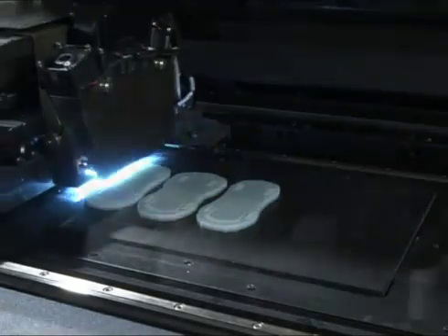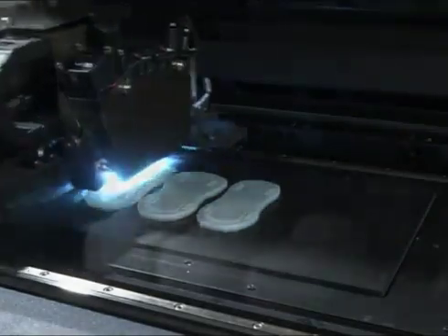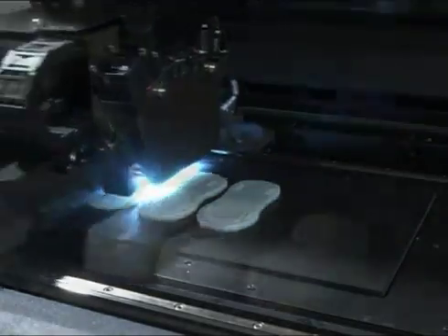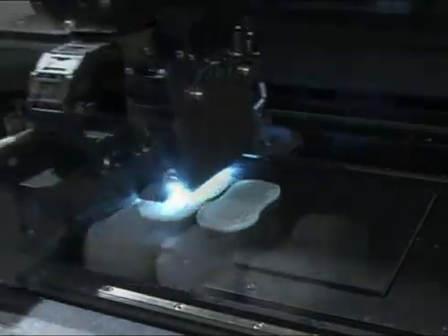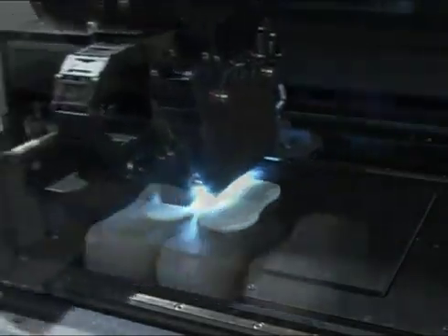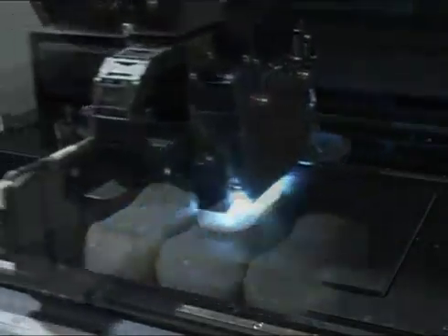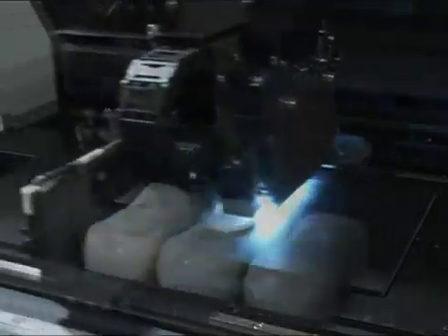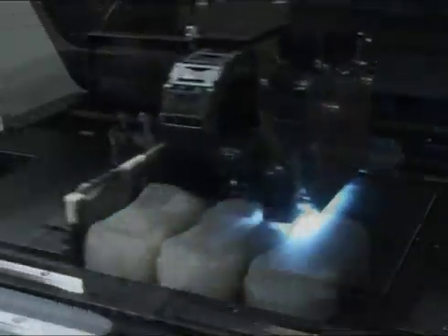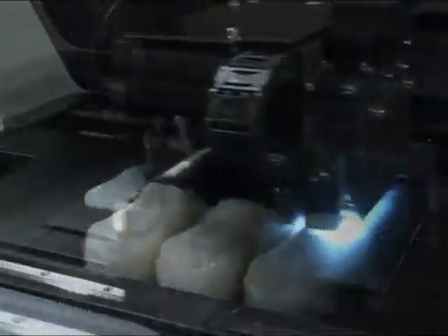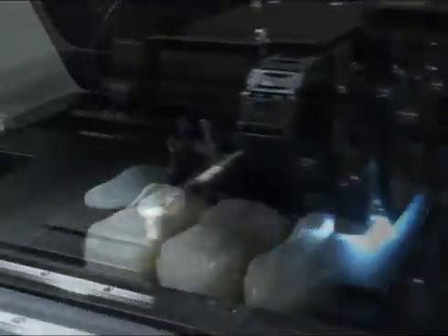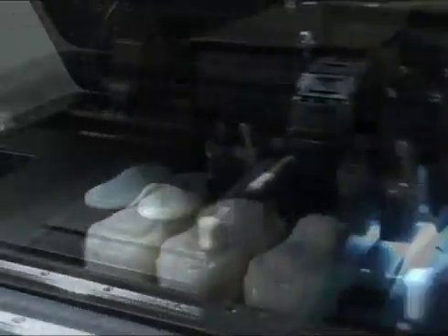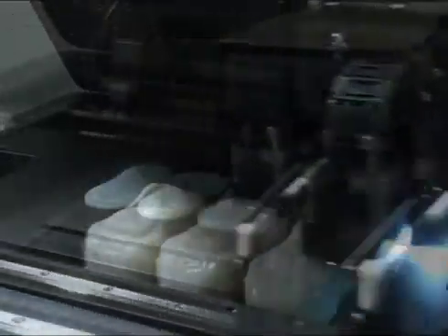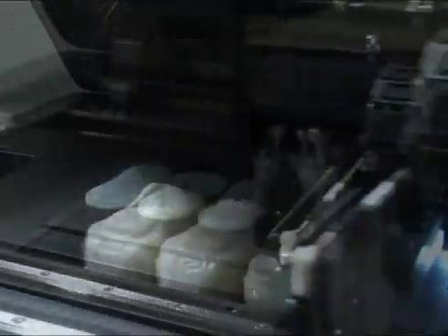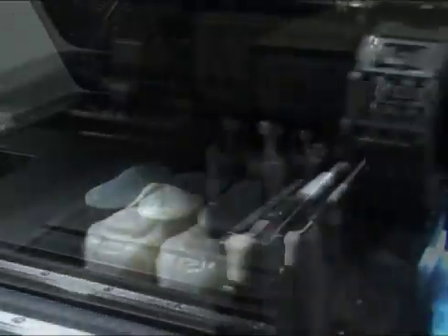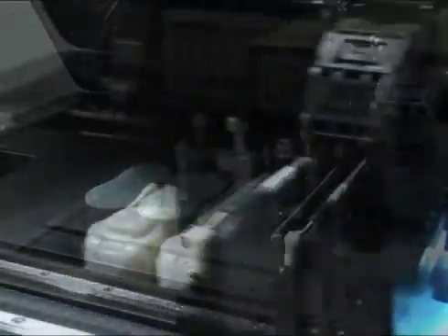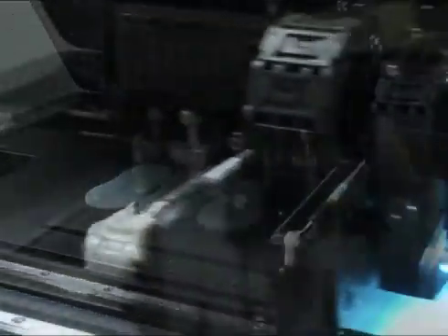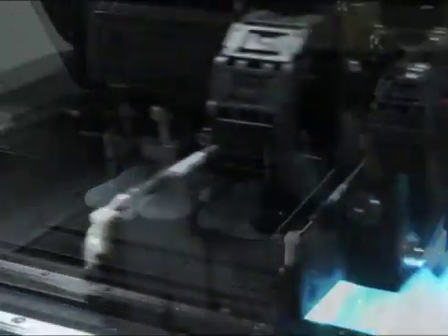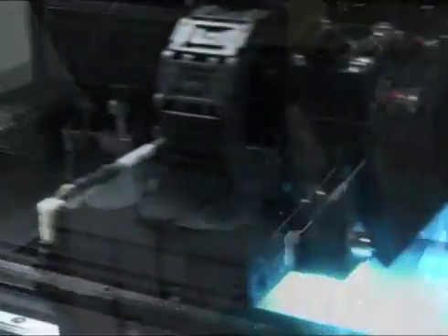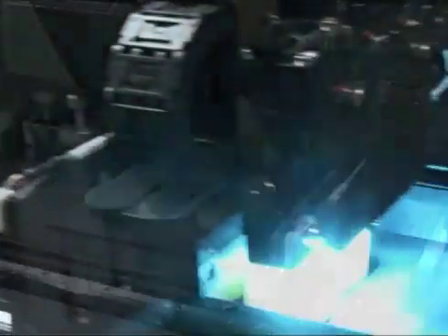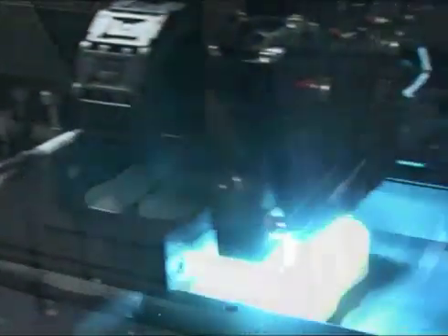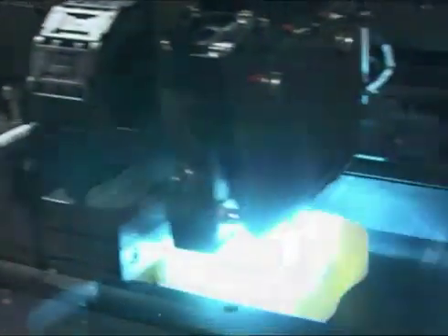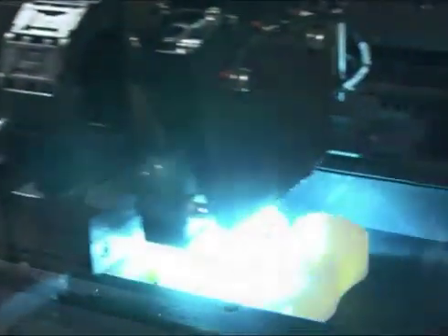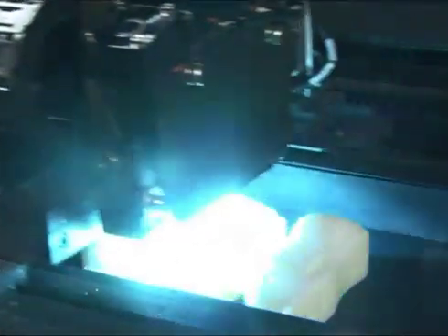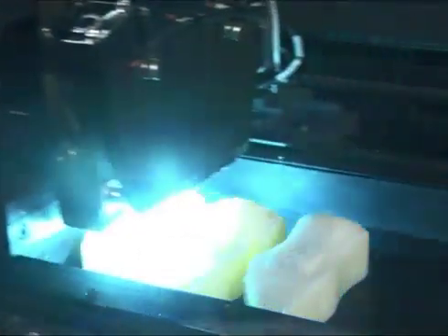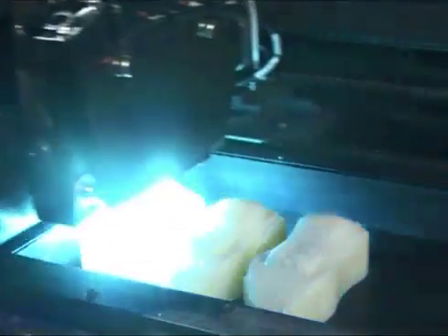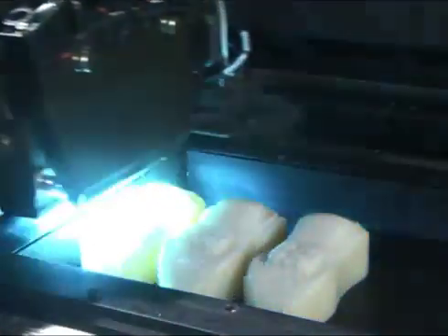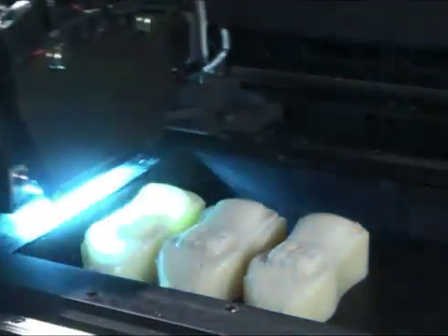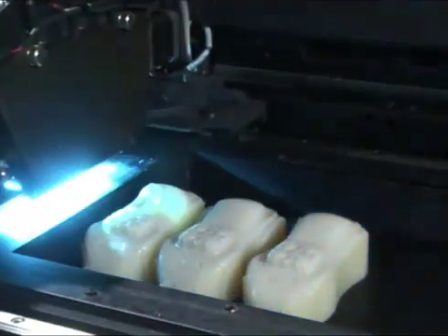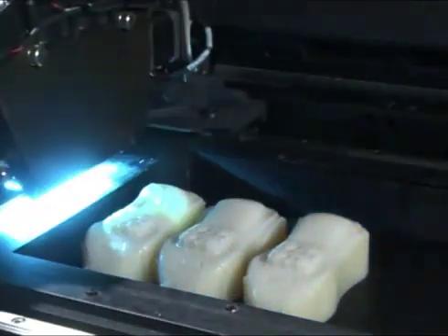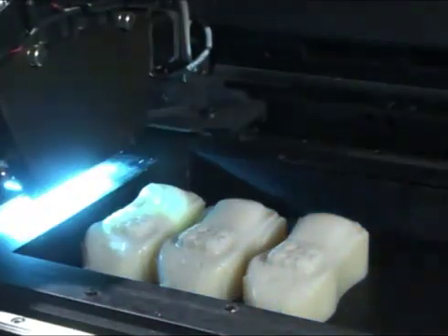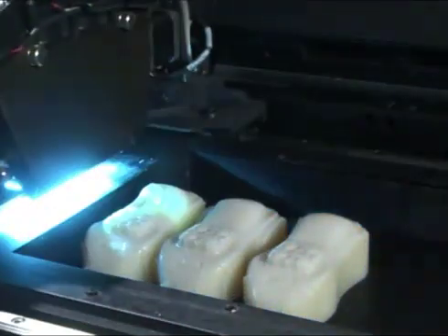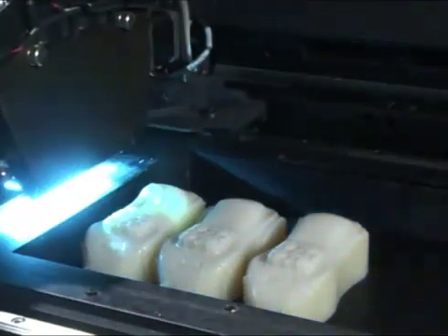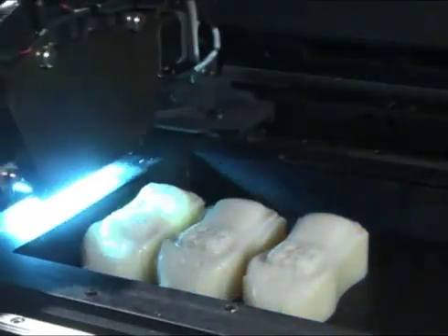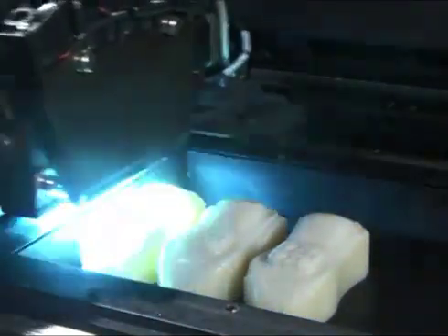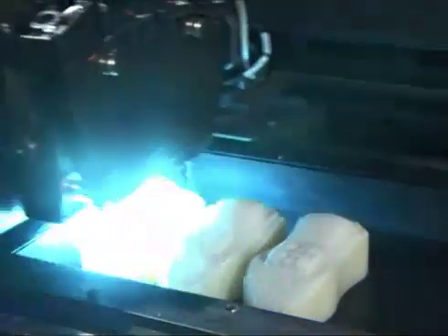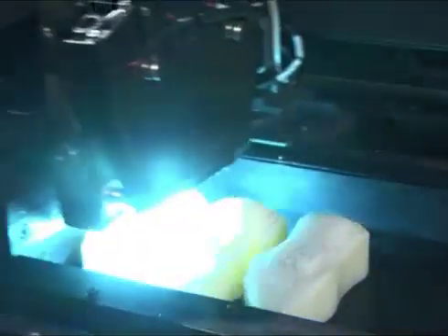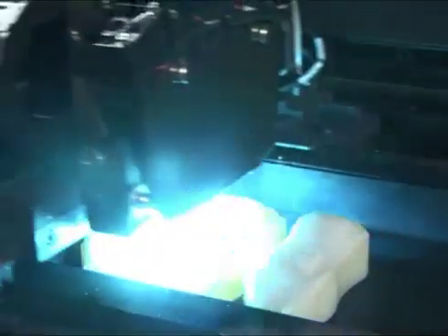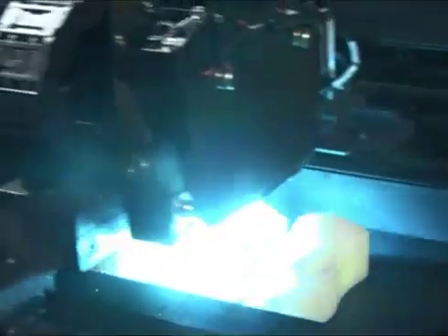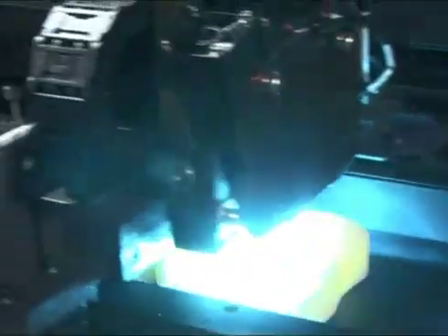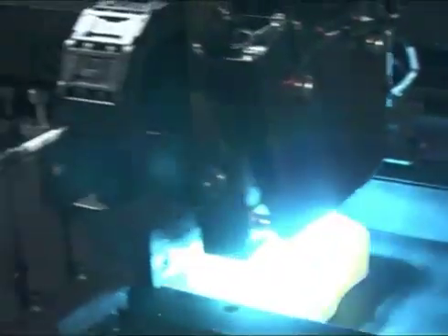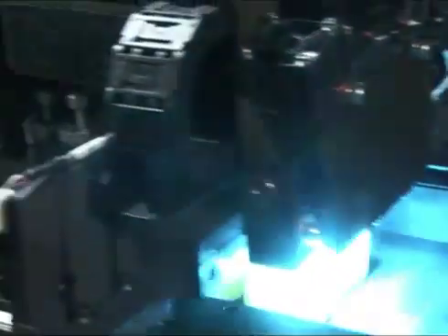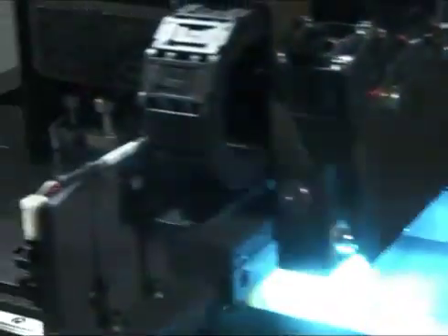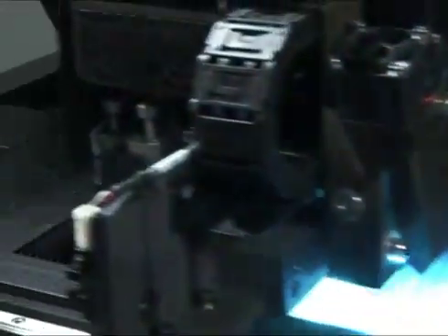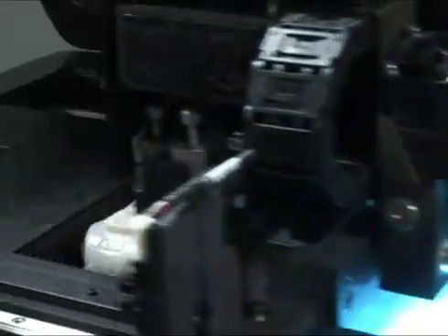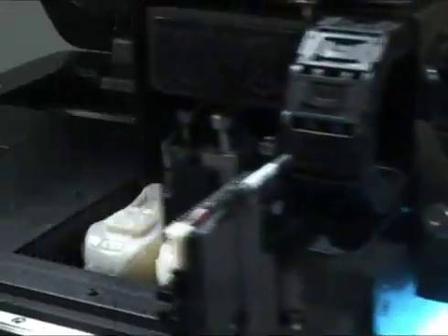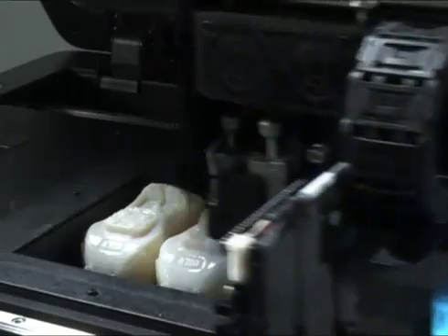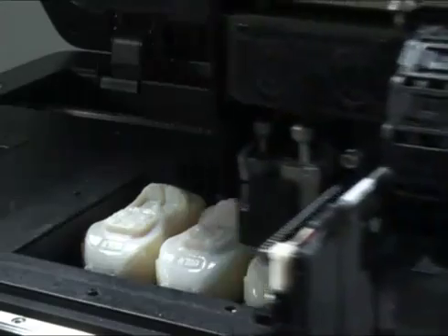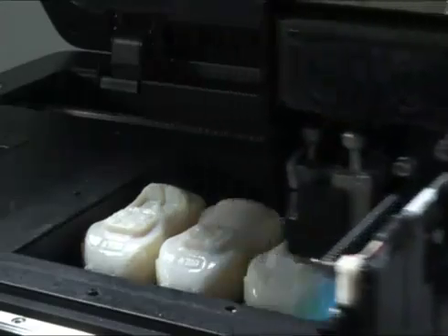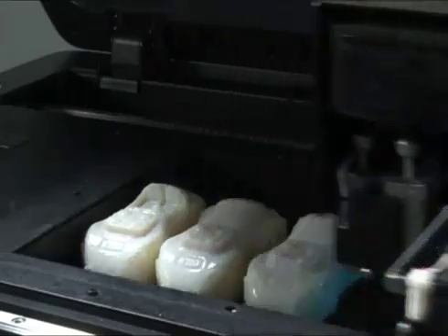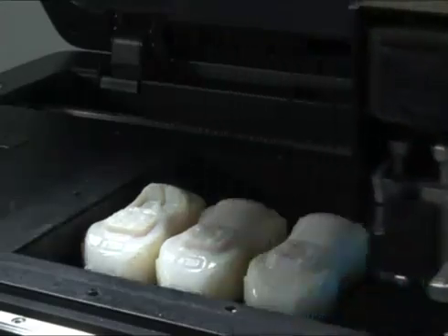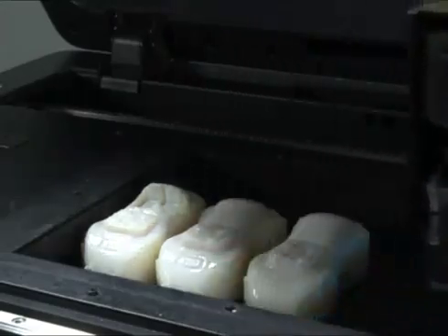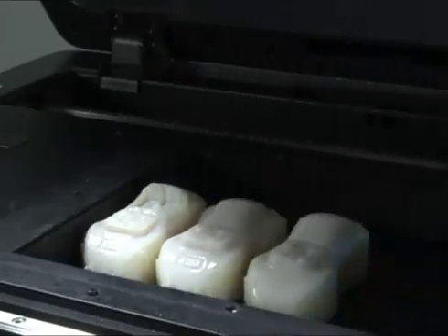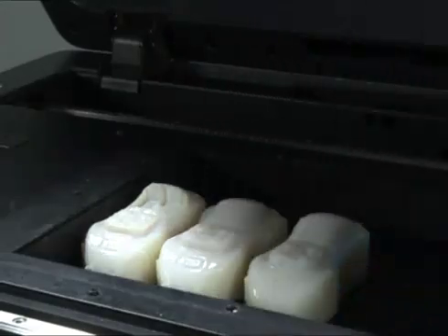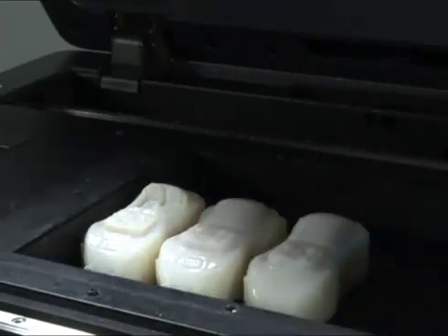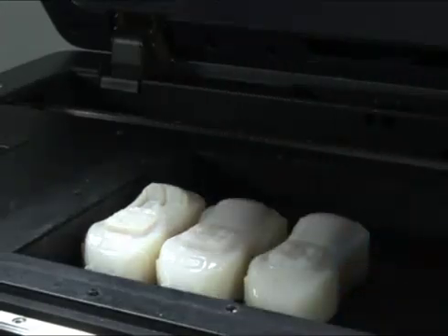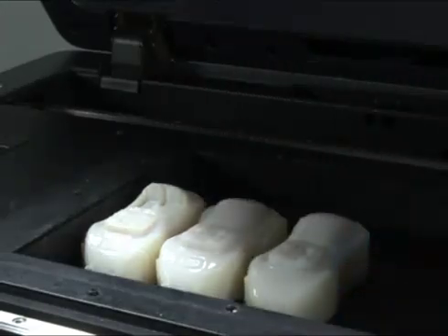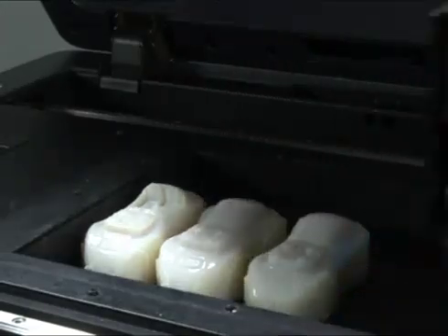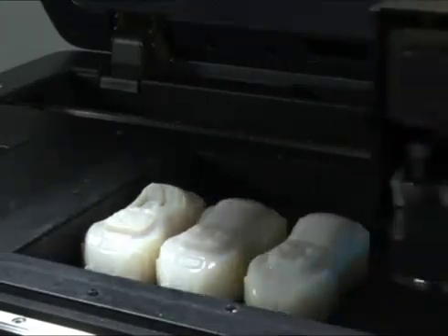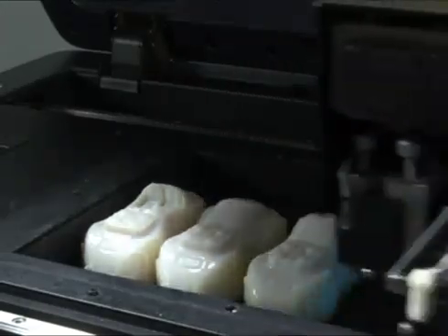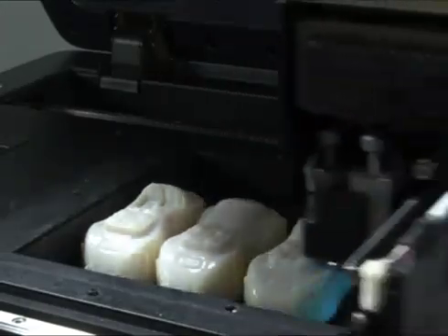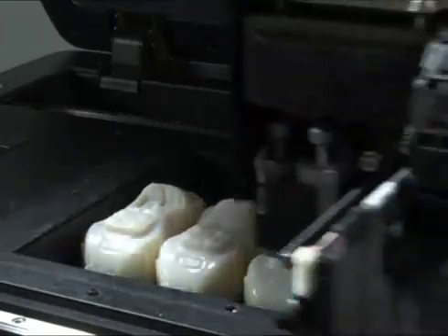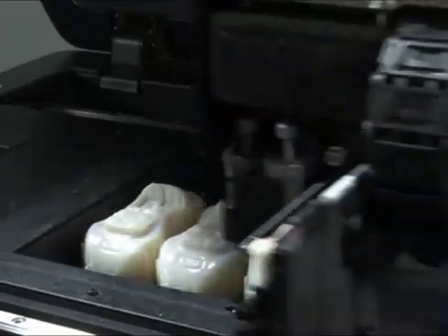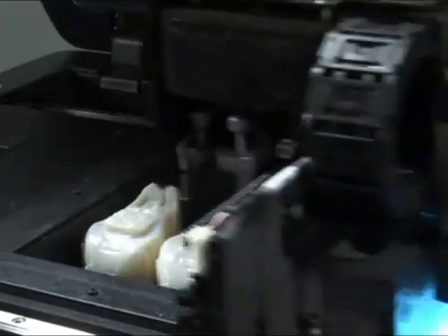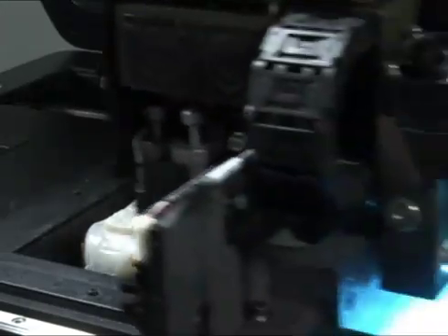Each layer is jetted with high precision and at high resolution, quickly building up into a complete 3D model.